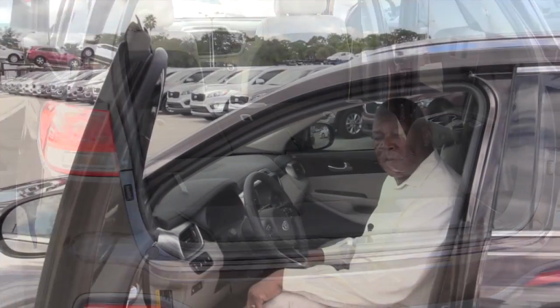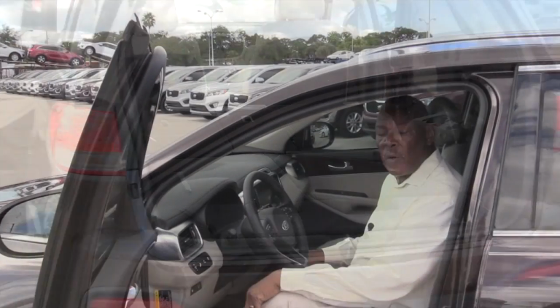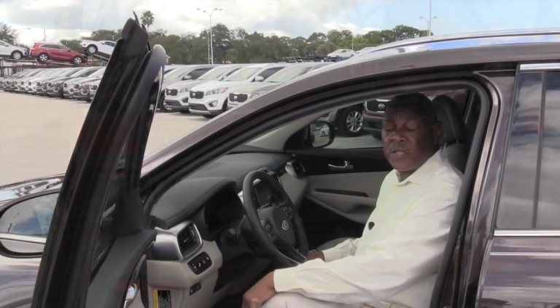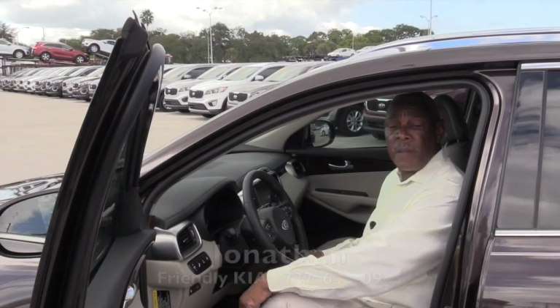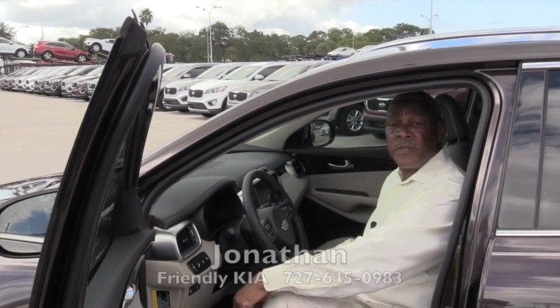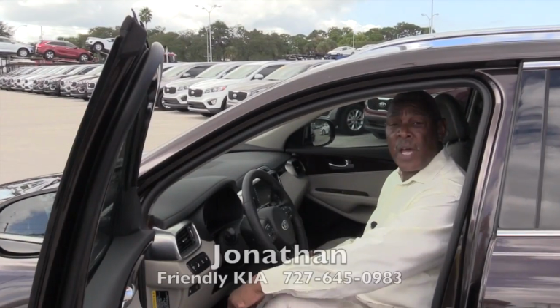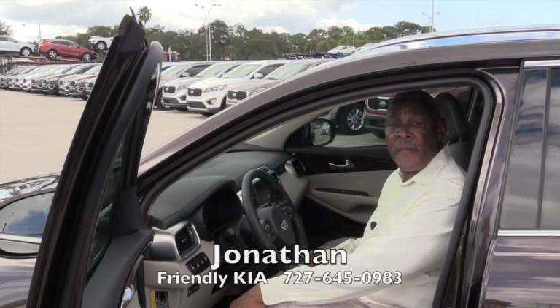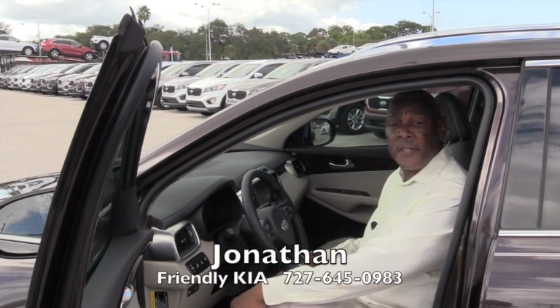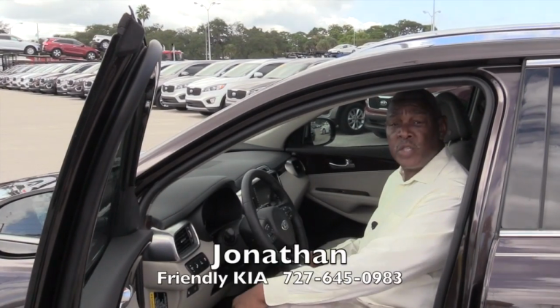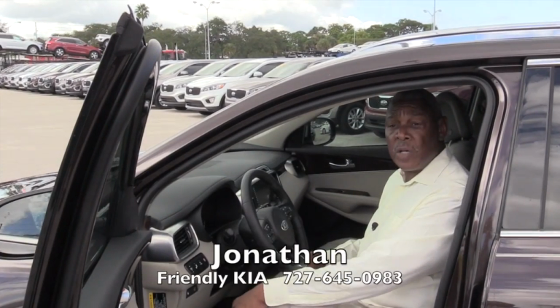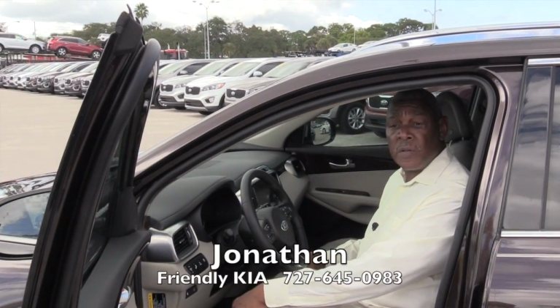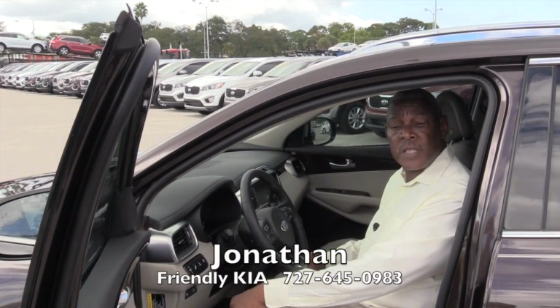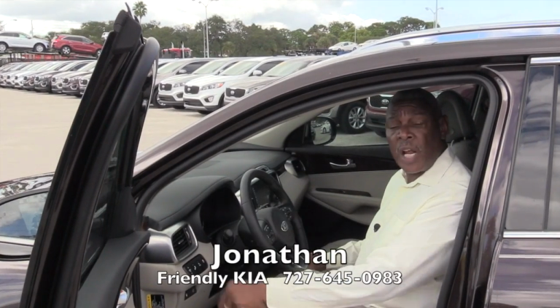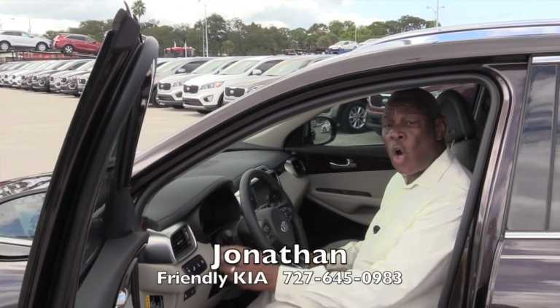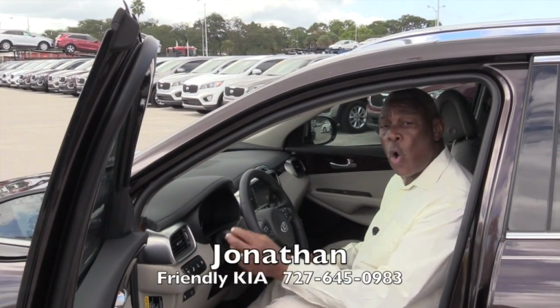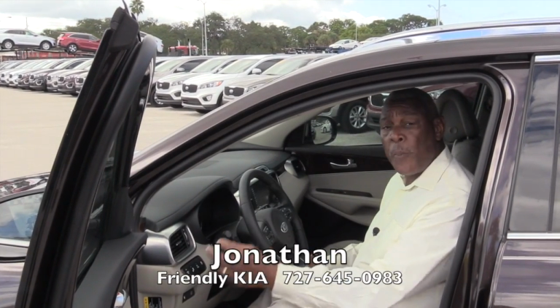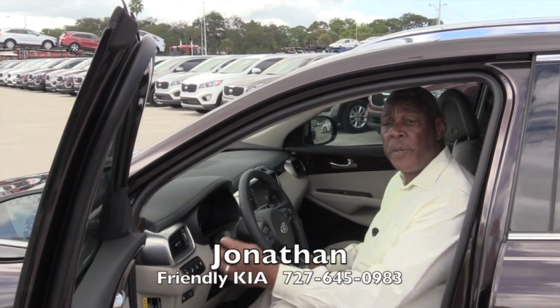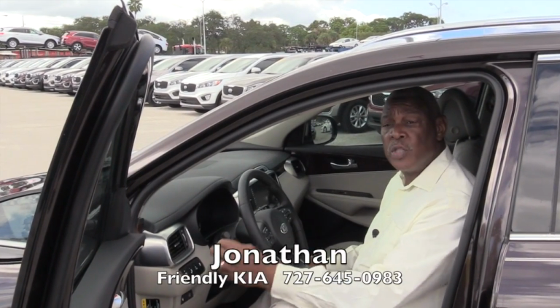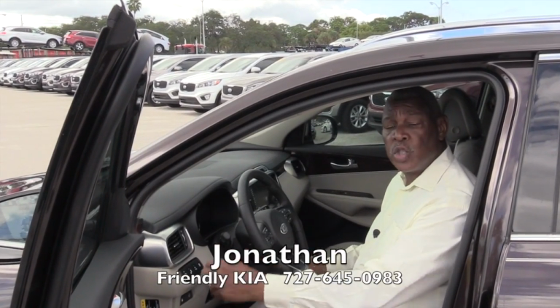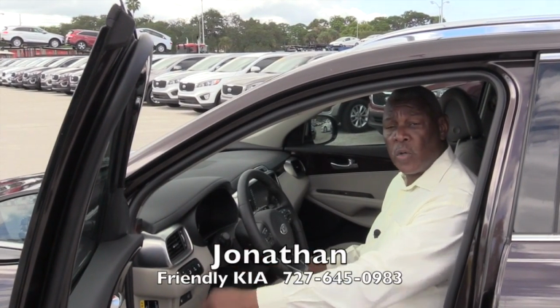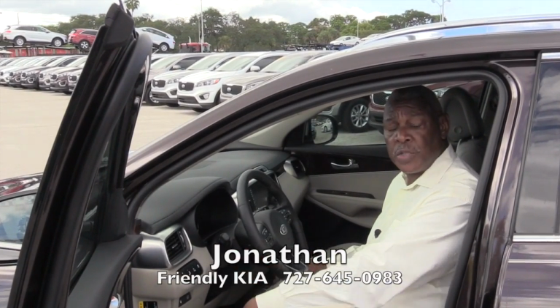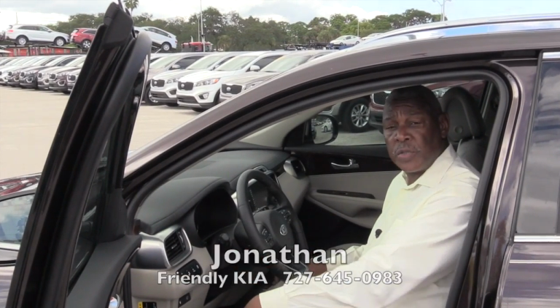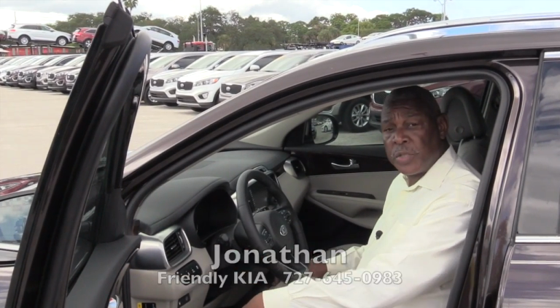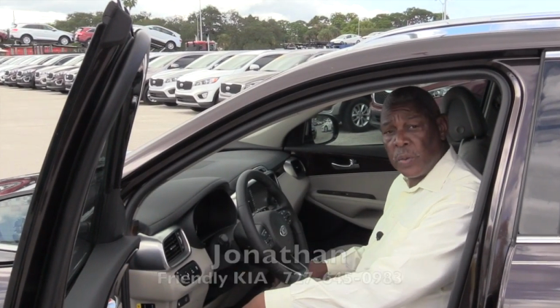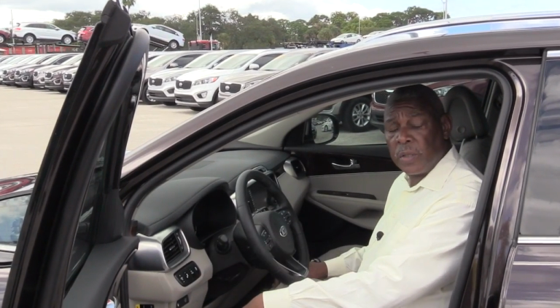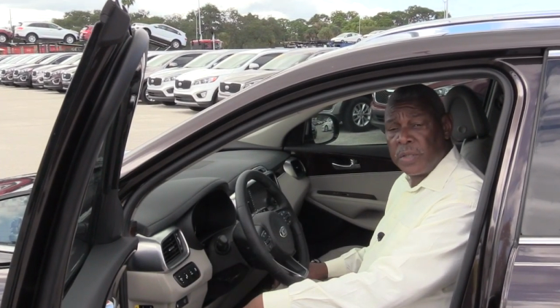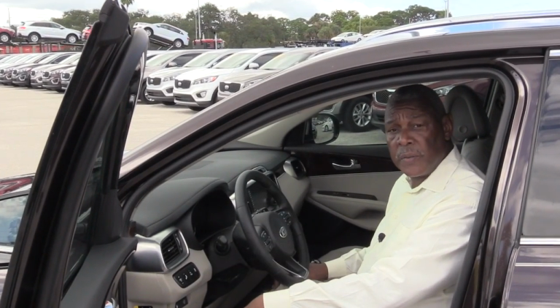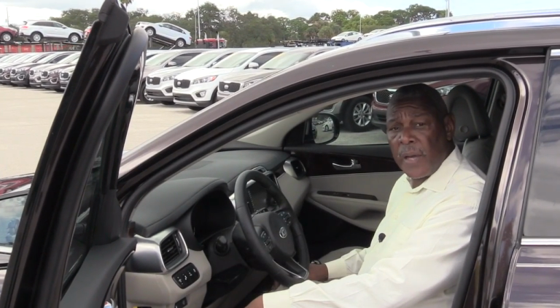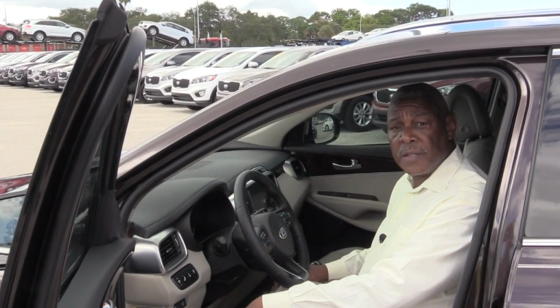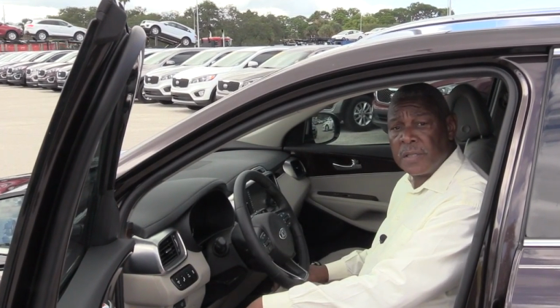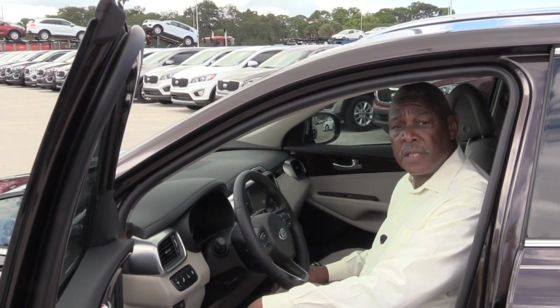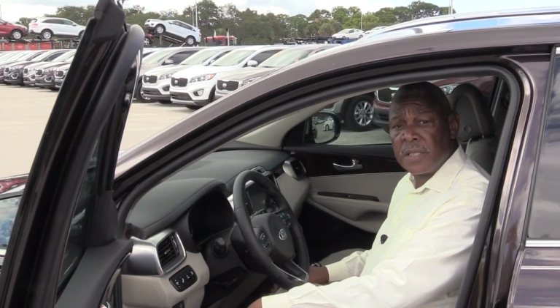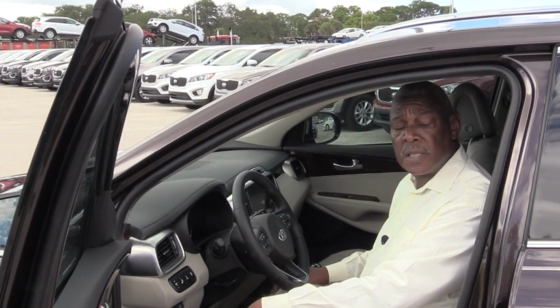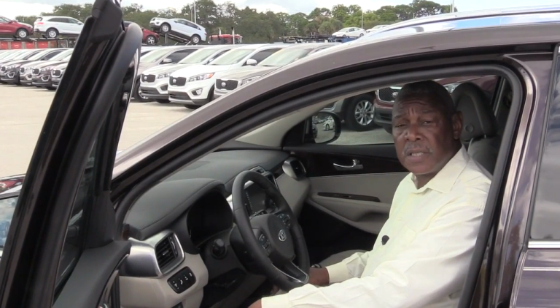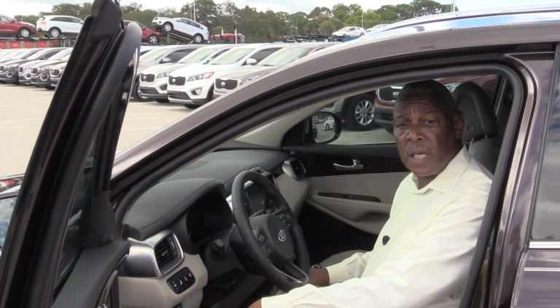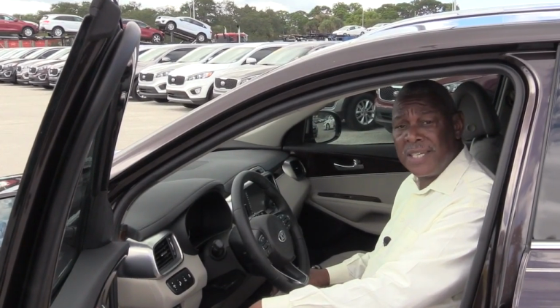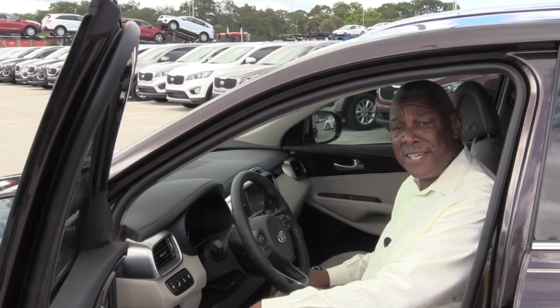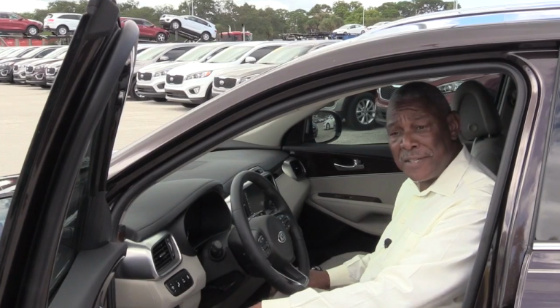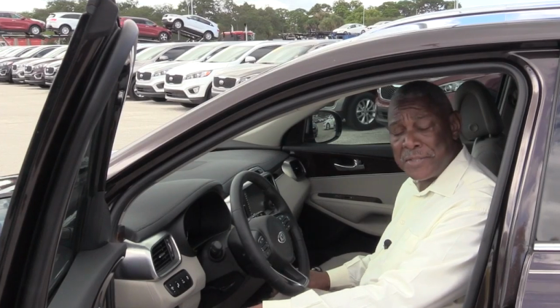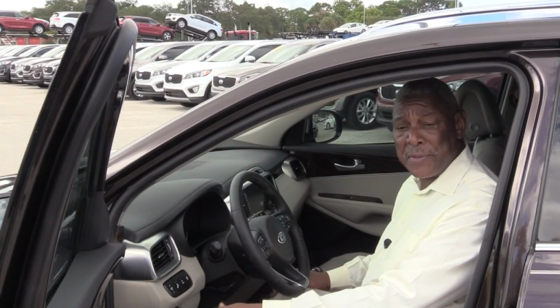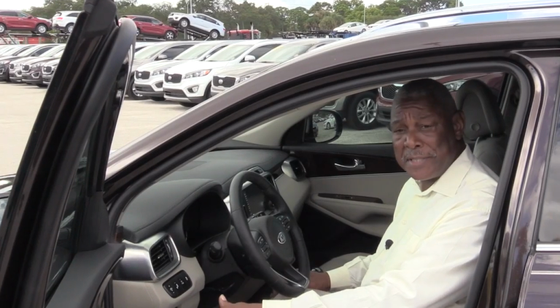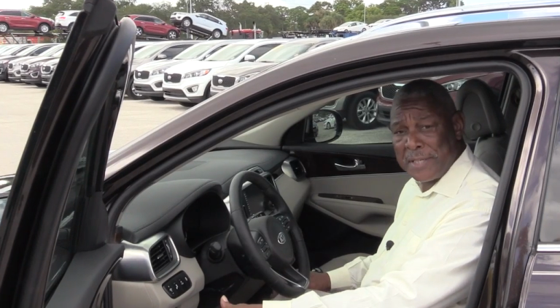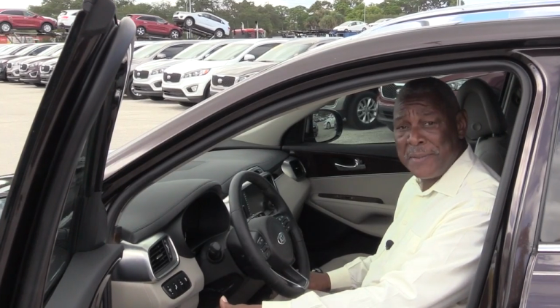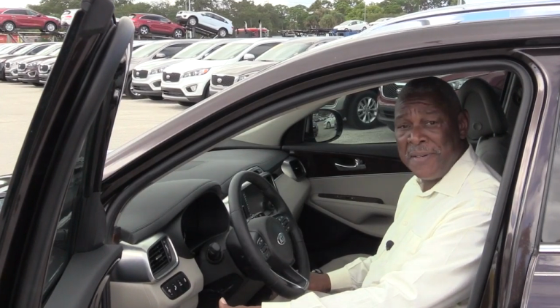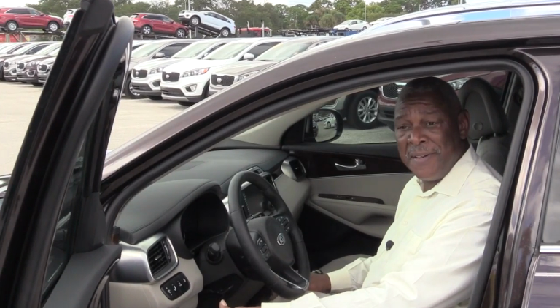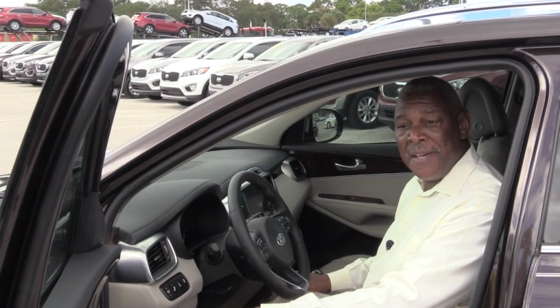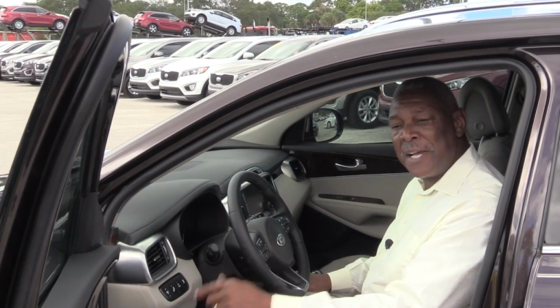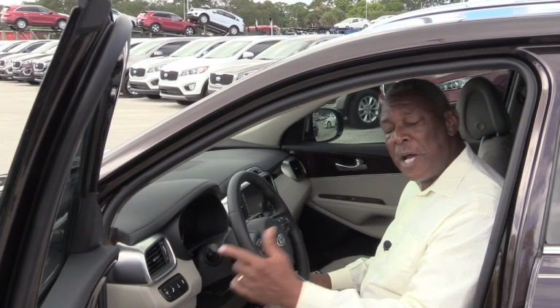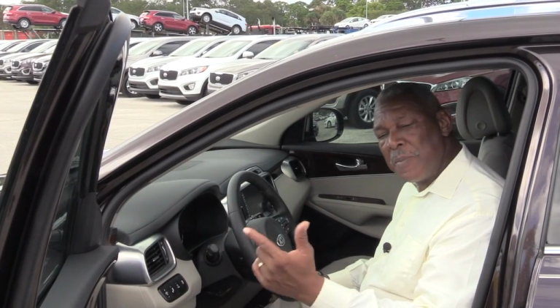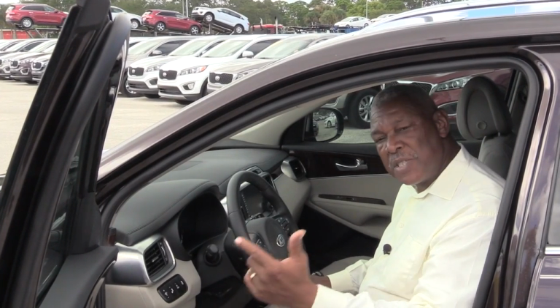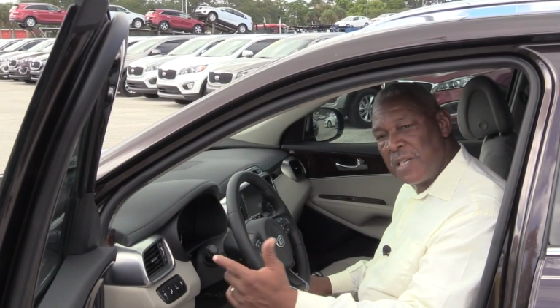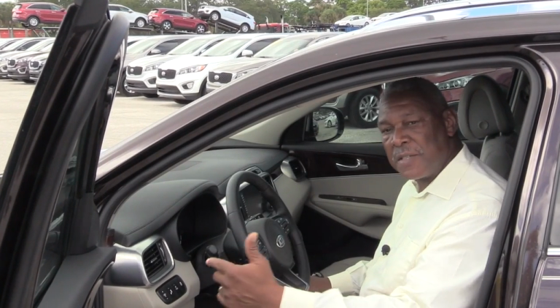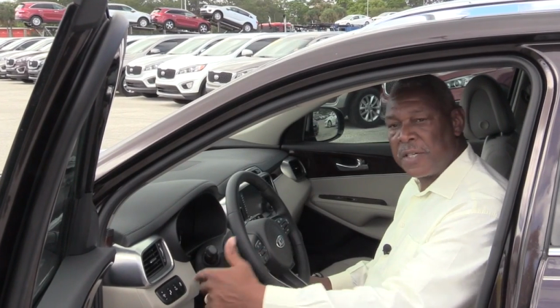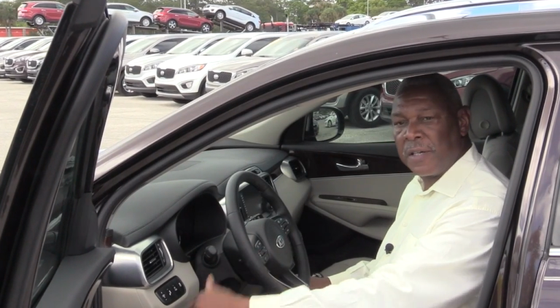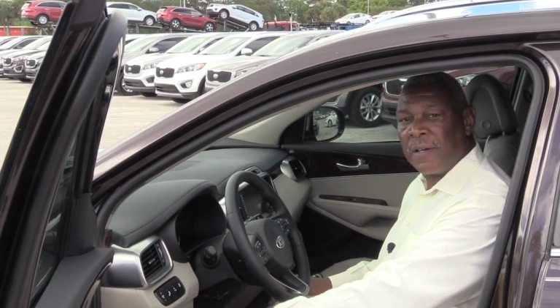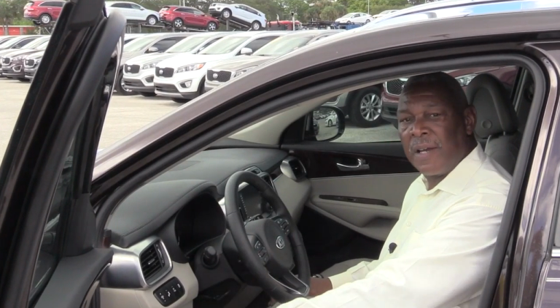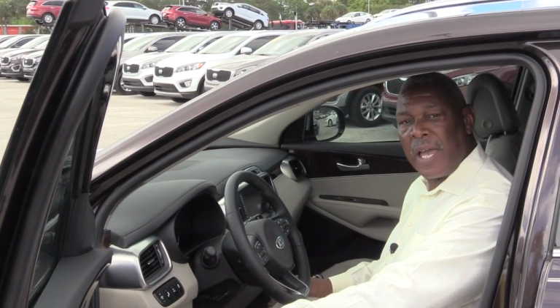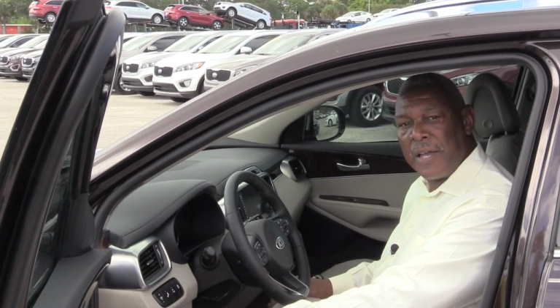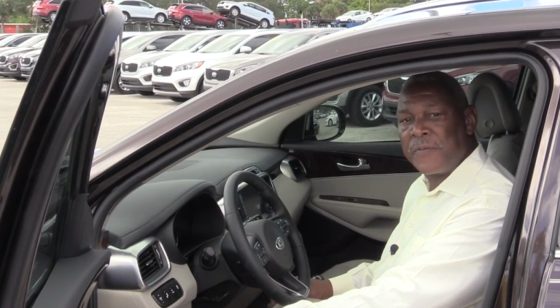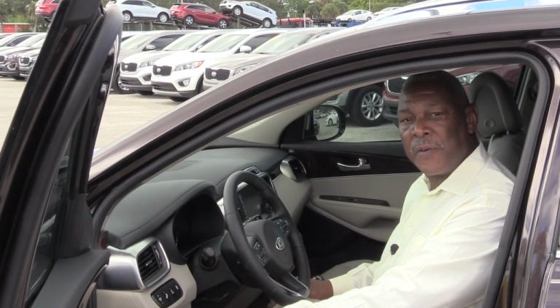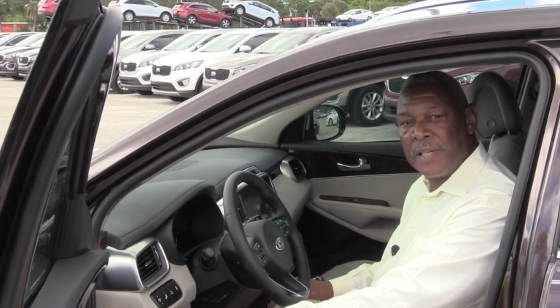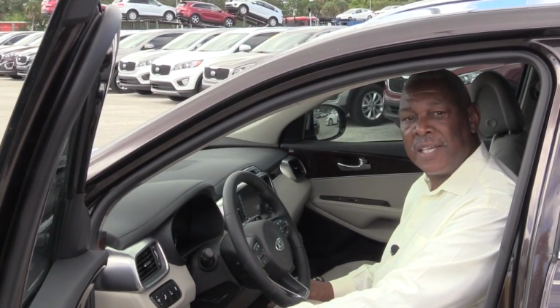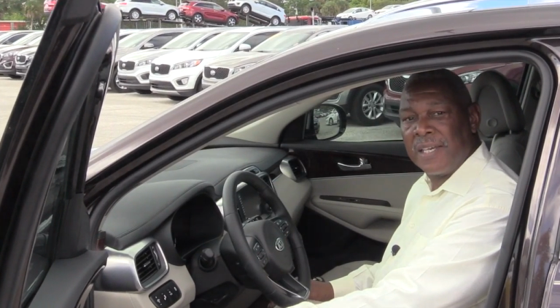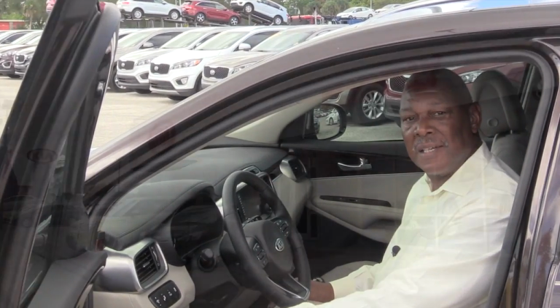Folks, I'm Jonathan Jones and I hope you enjoyed your tour of the 2016 Kia Sorento. Come see us here at Friendly Kia.